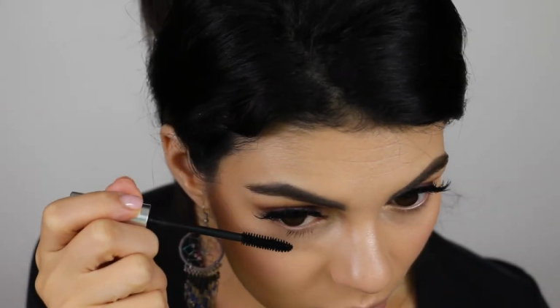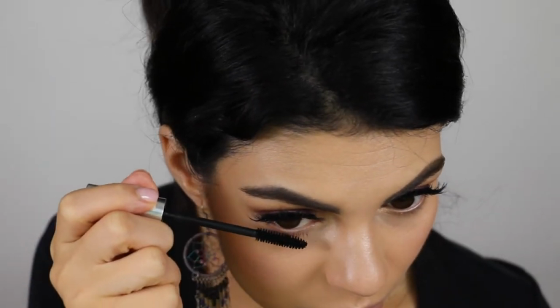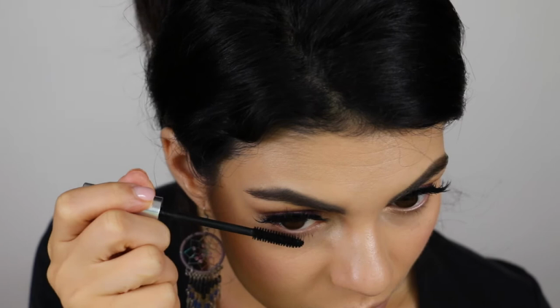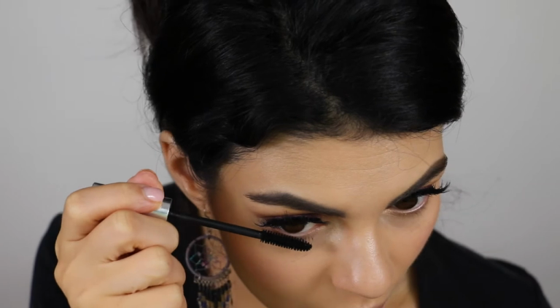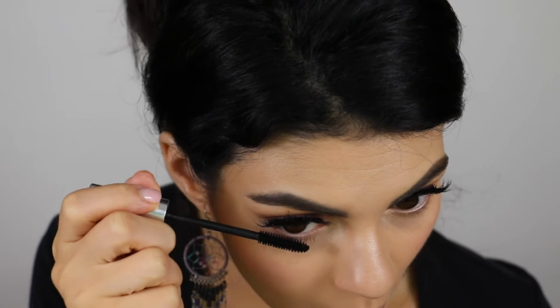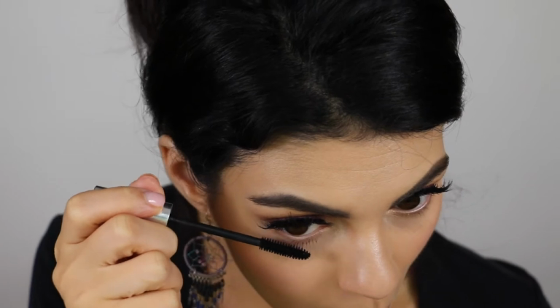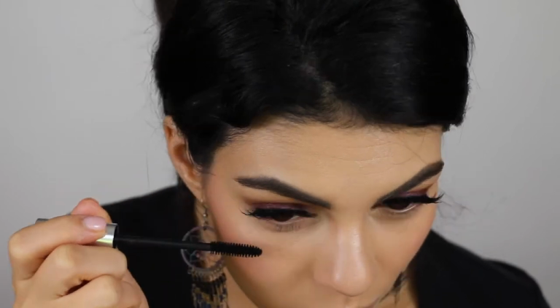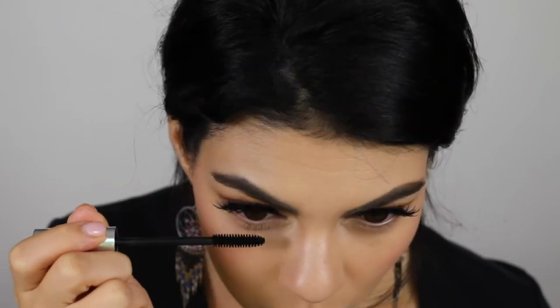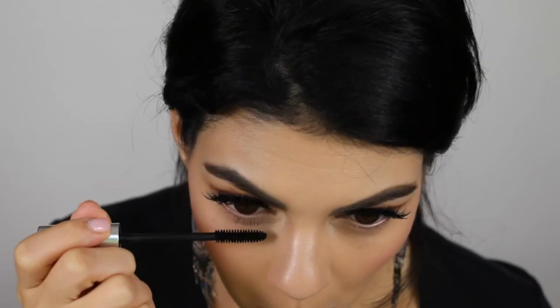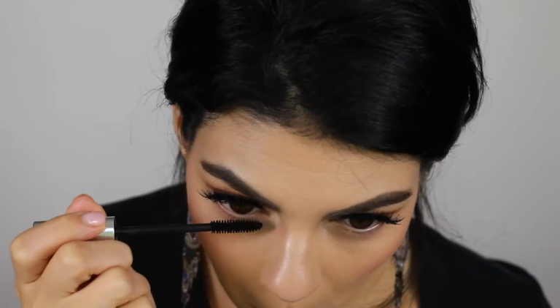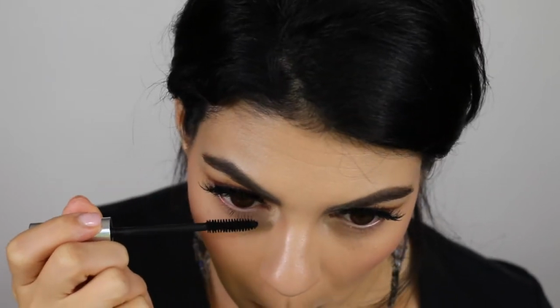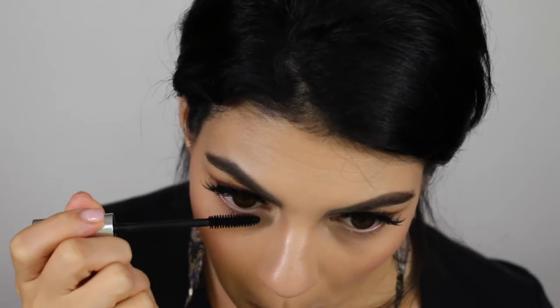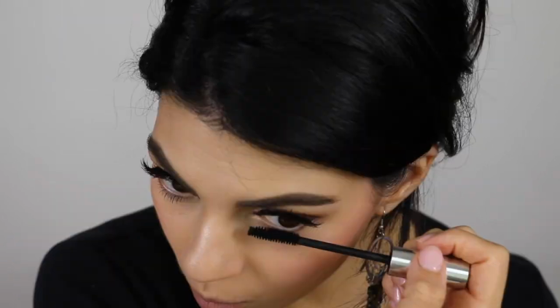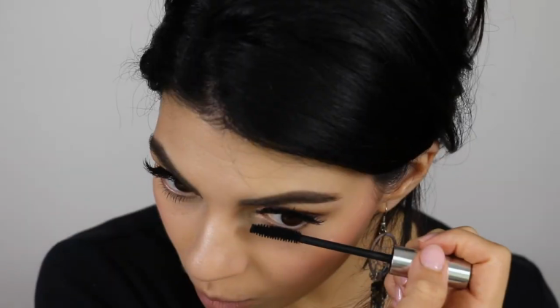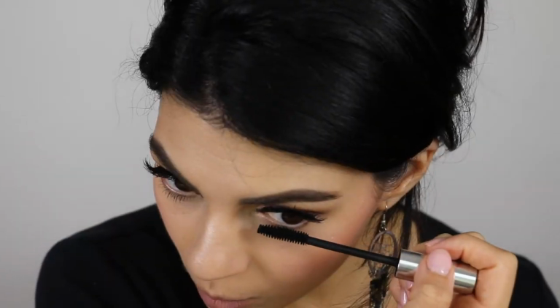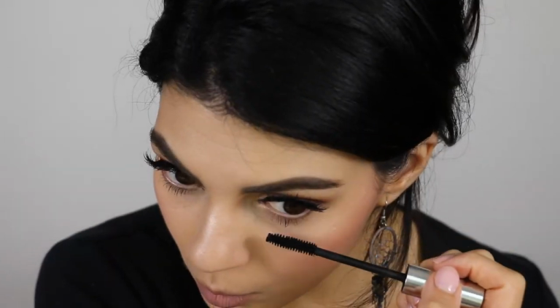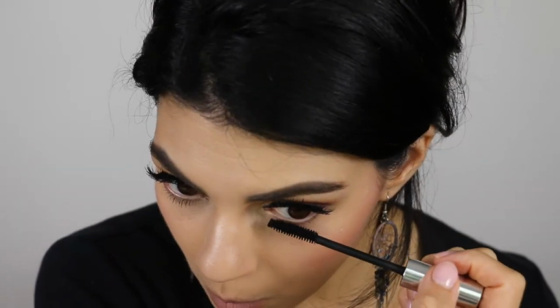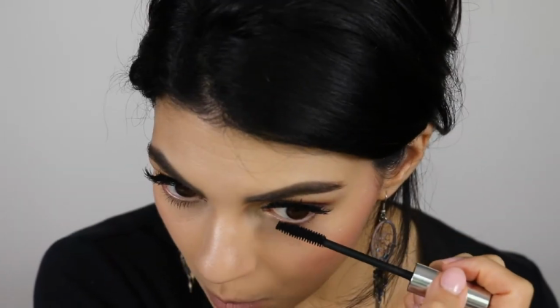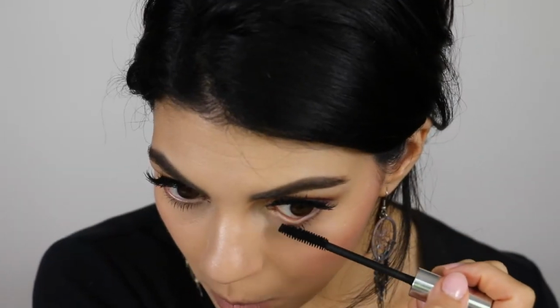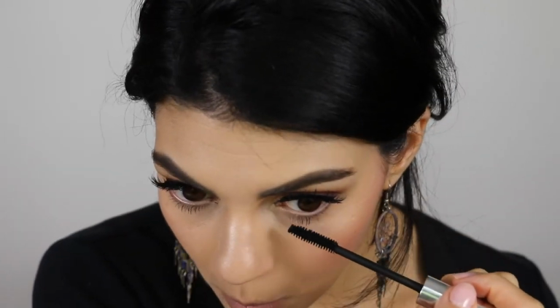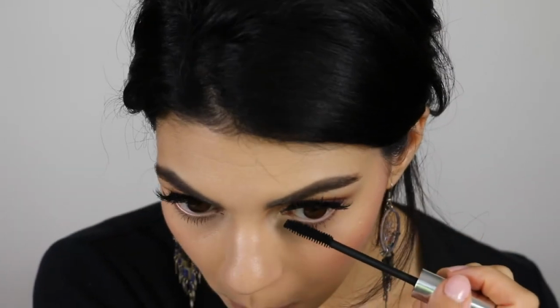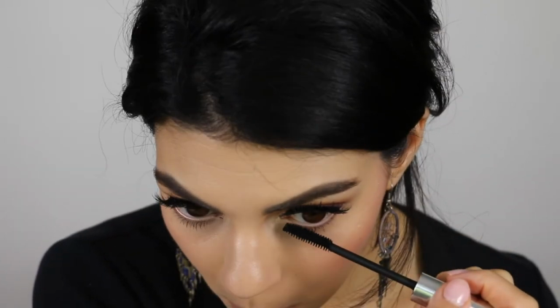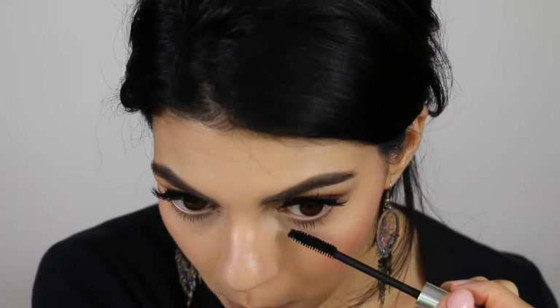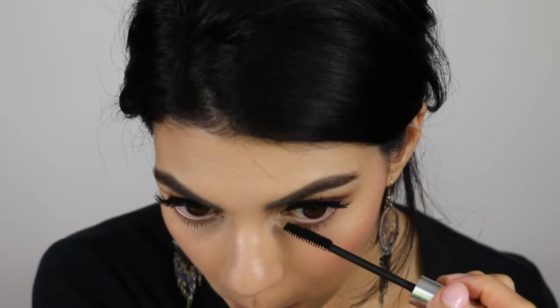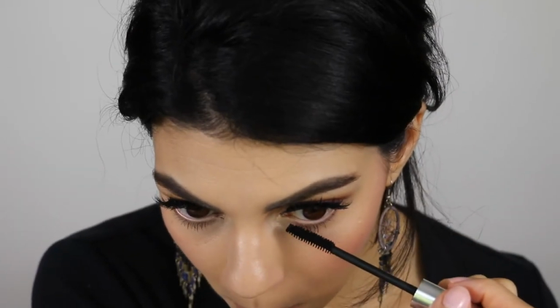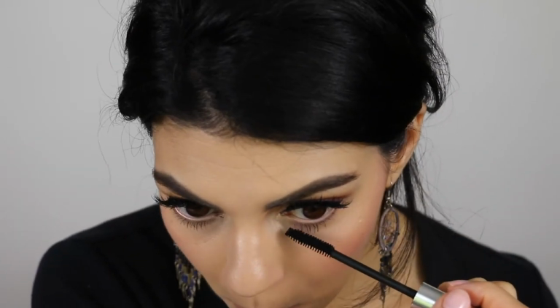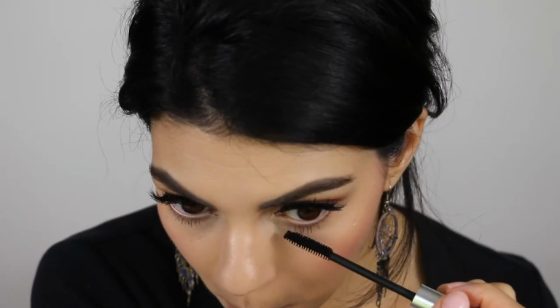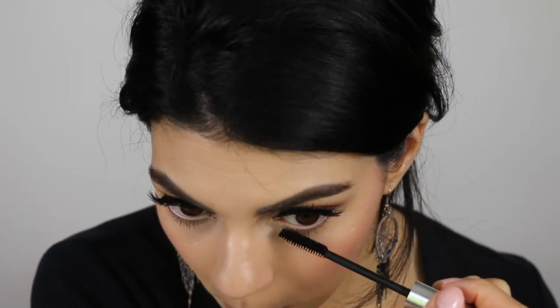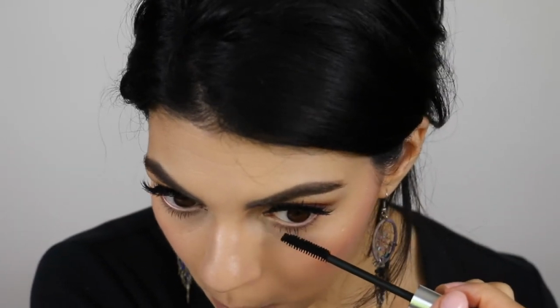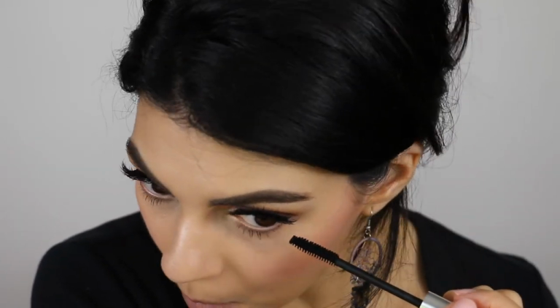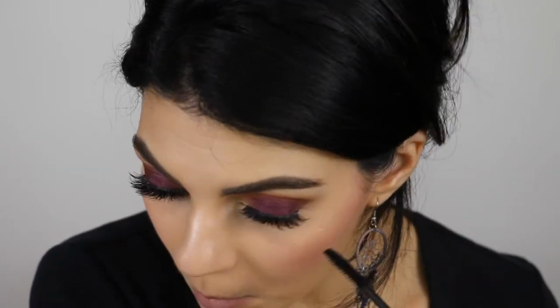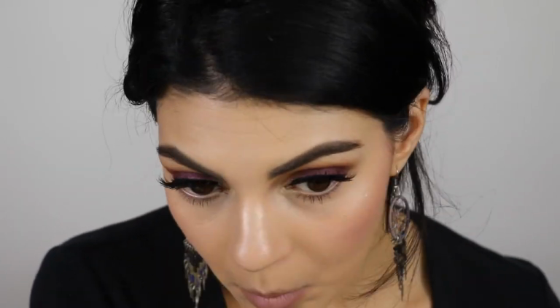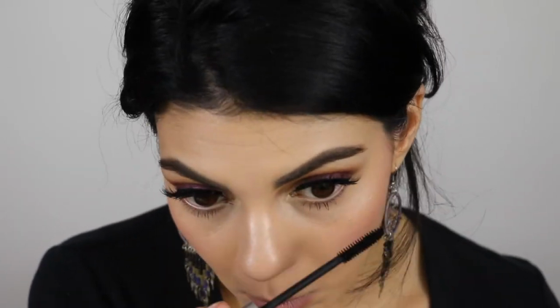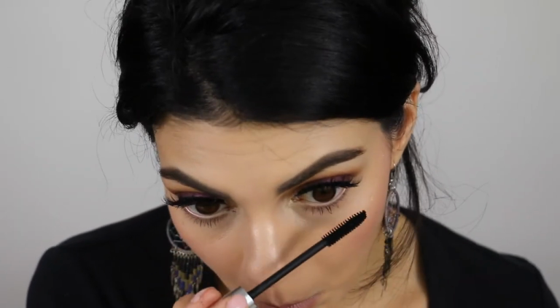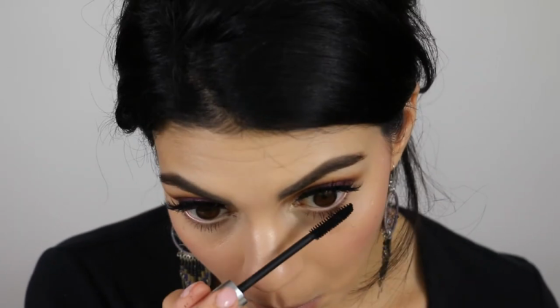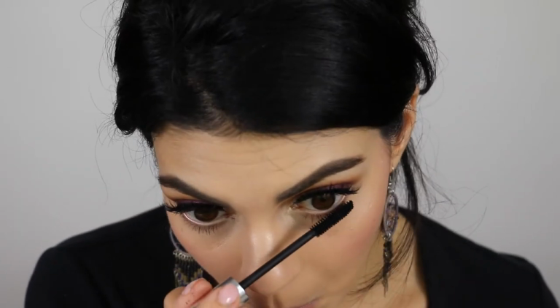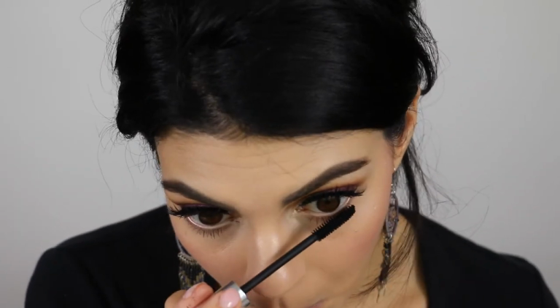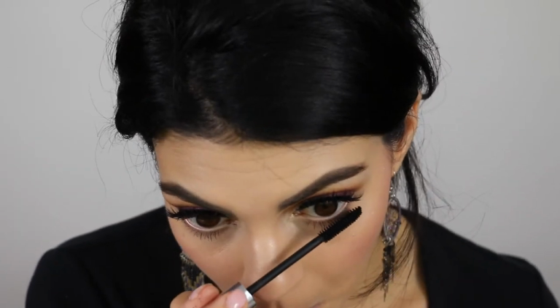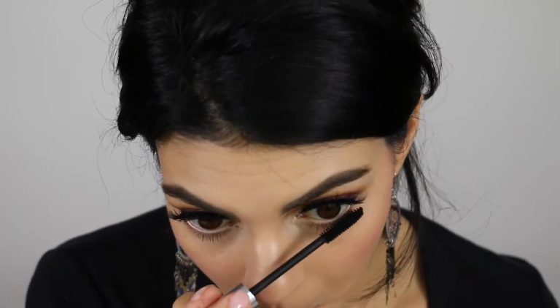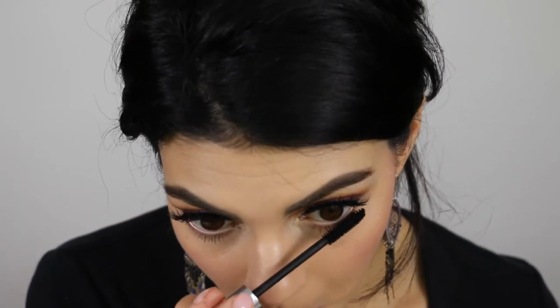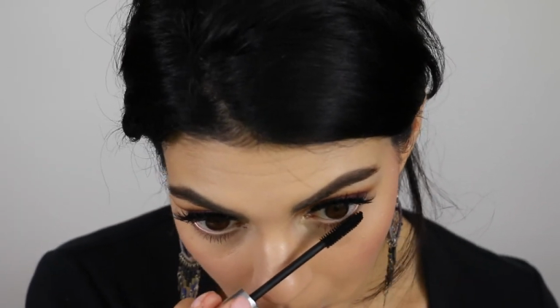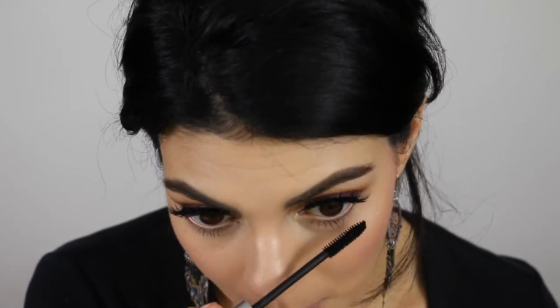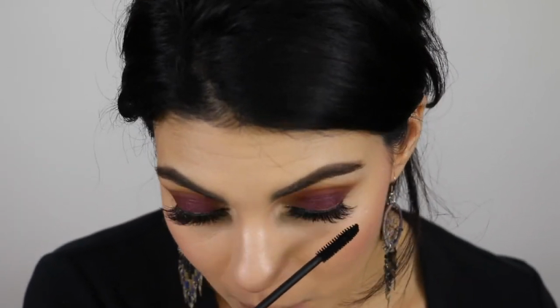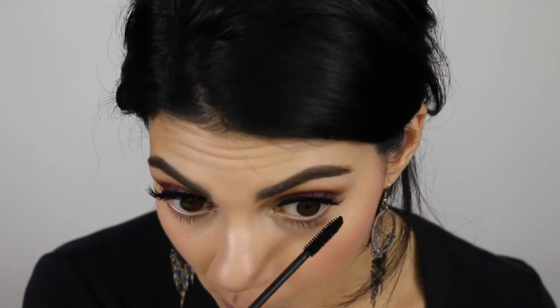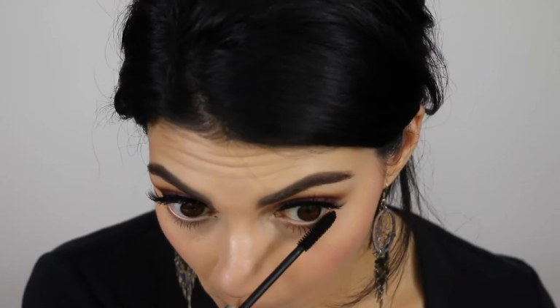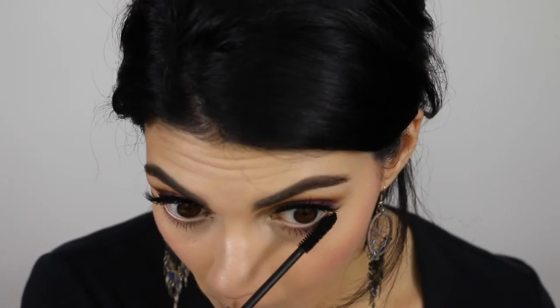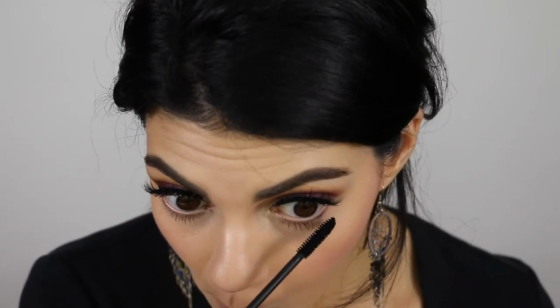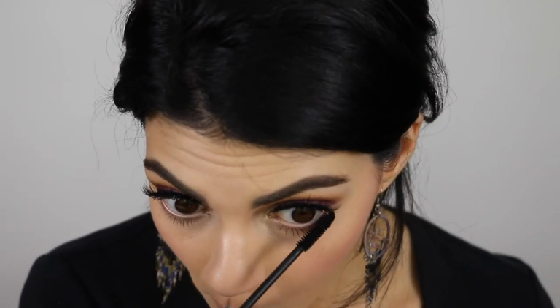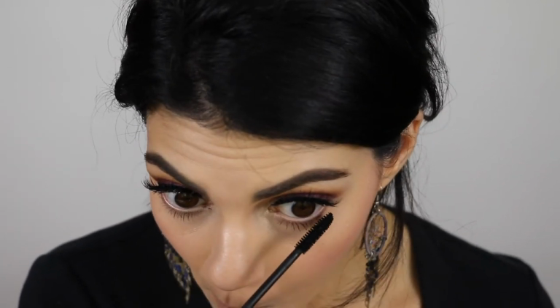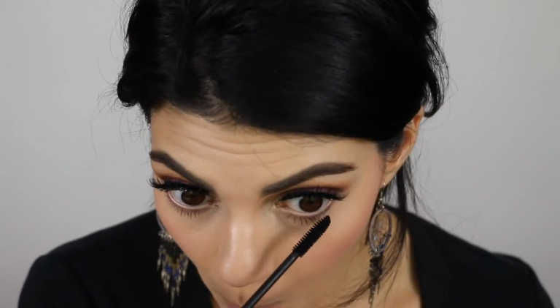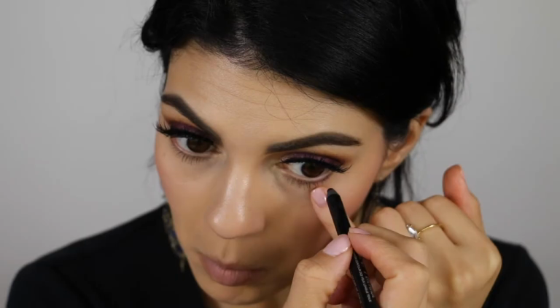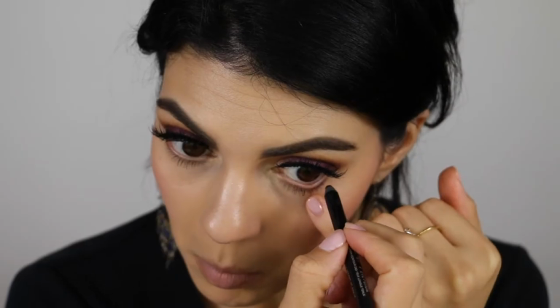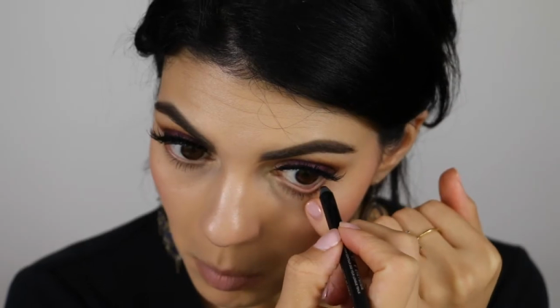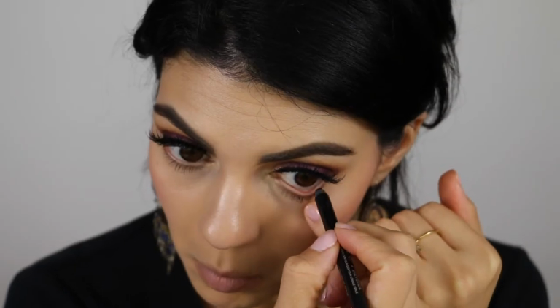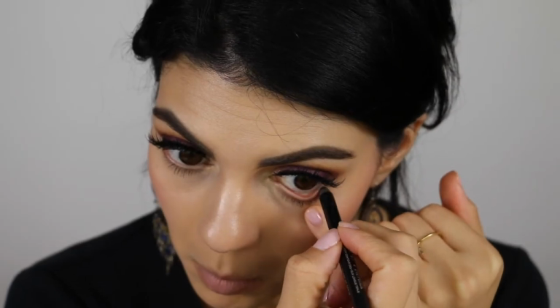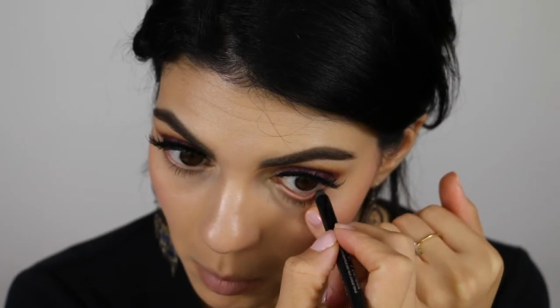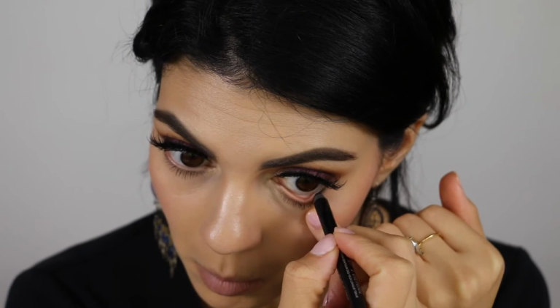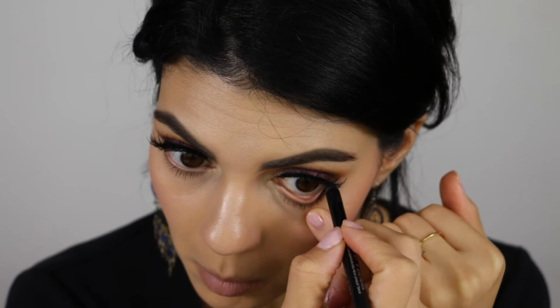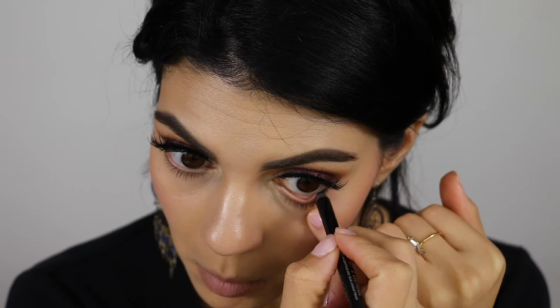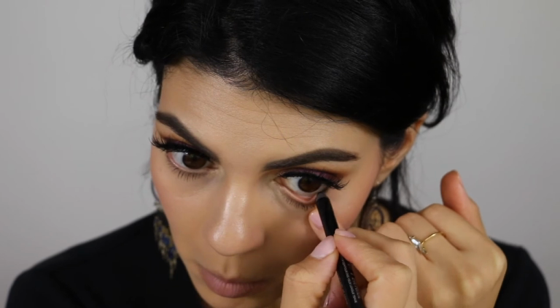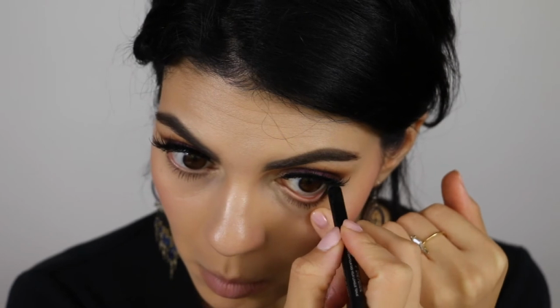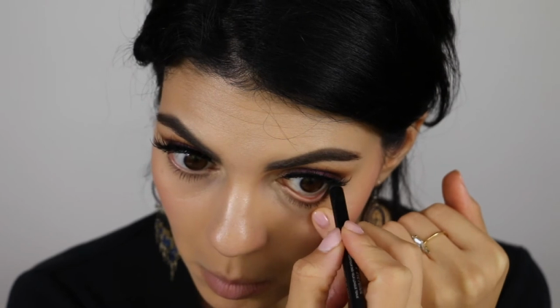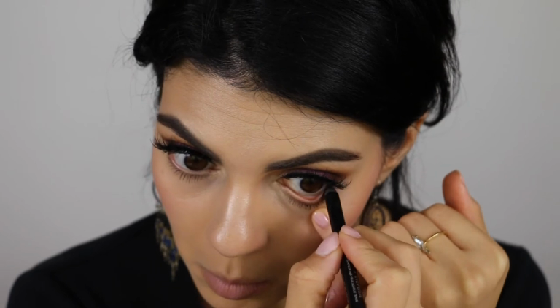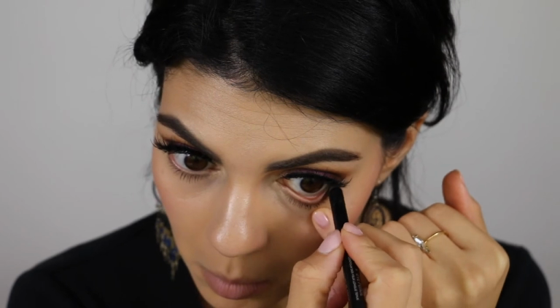I'm coating the bottom lashes with Clinique Mascara before running Urban Decay Eyeliner in Zero on my waterline.